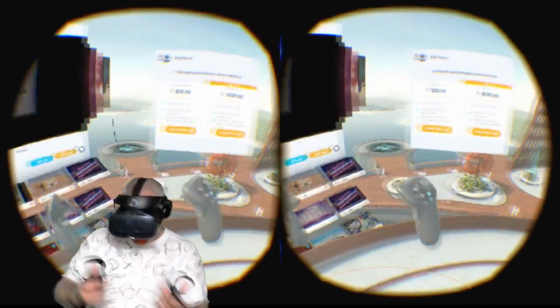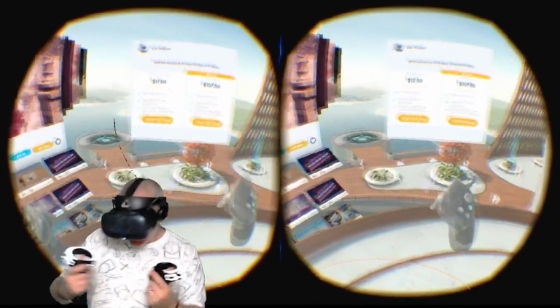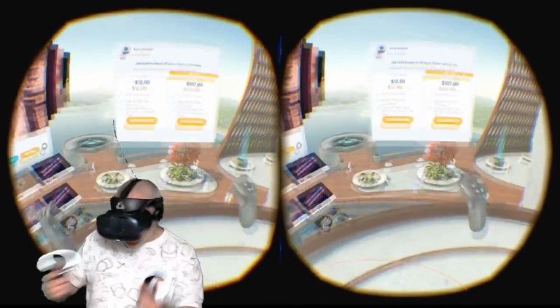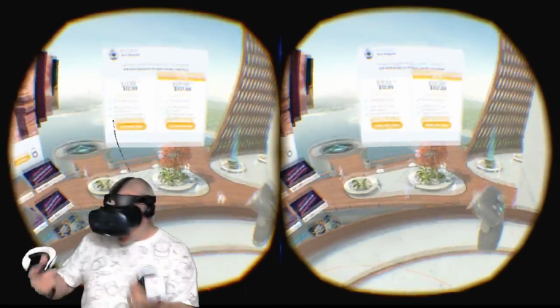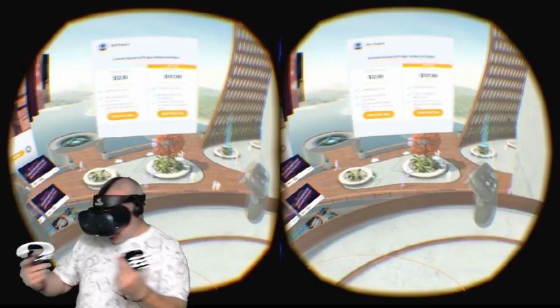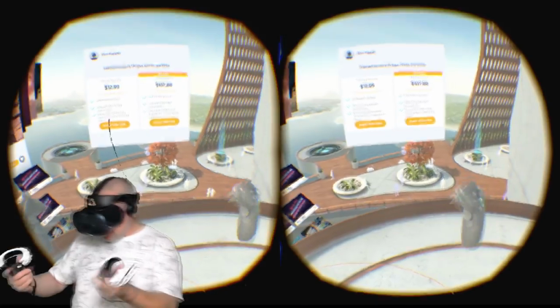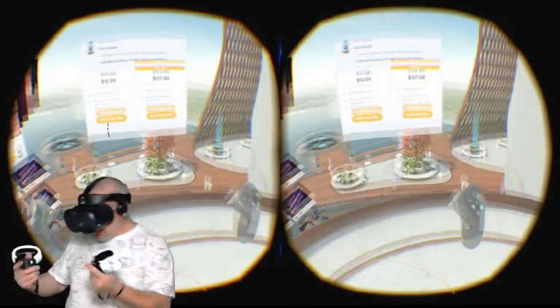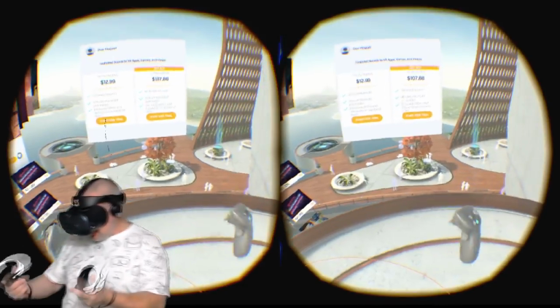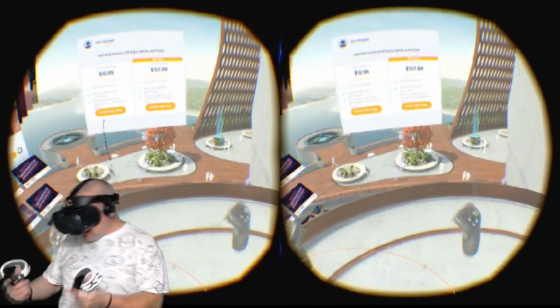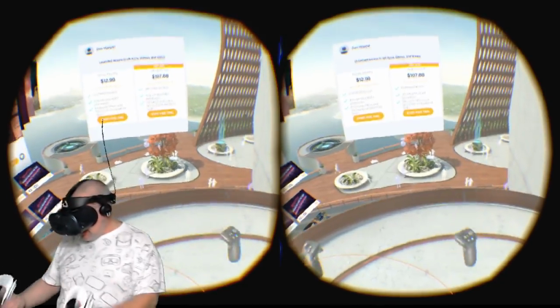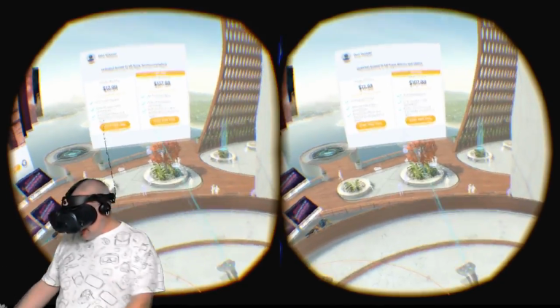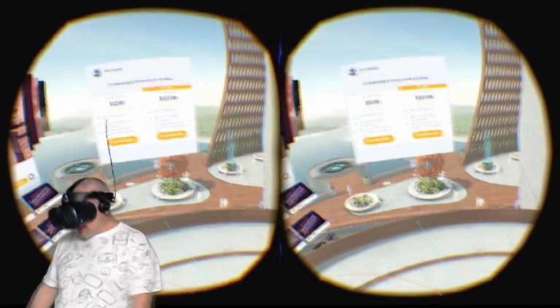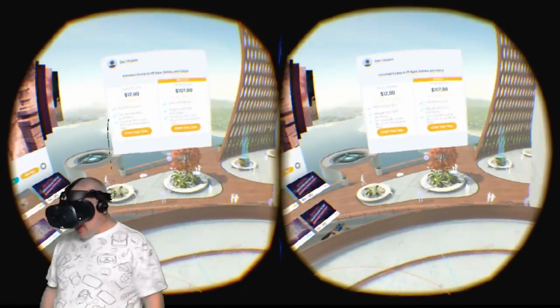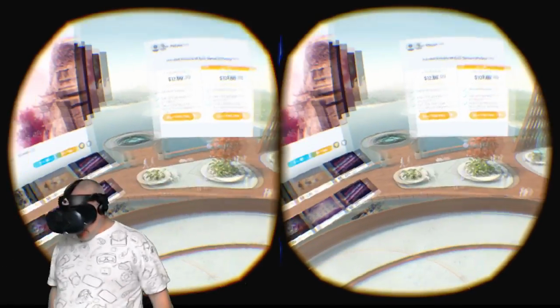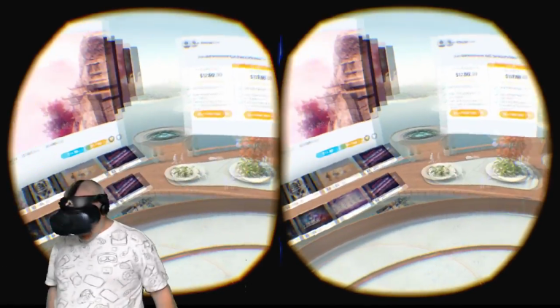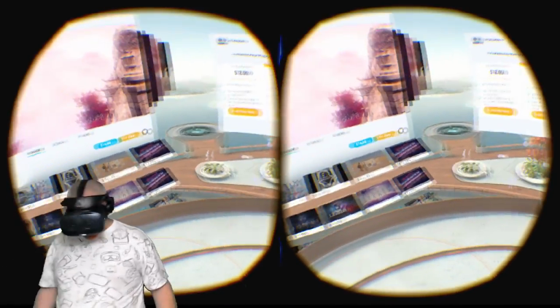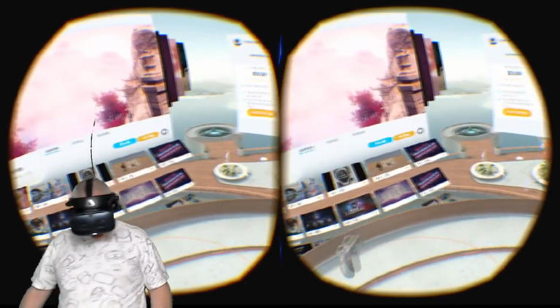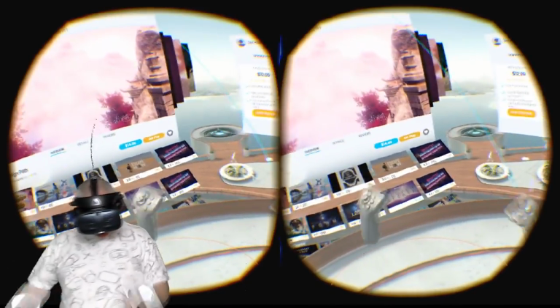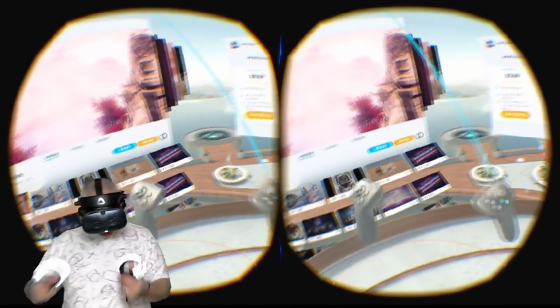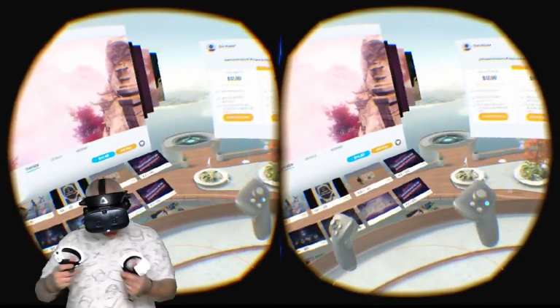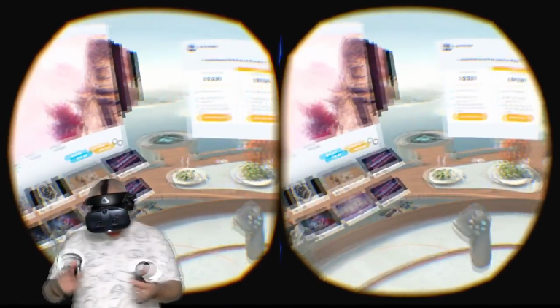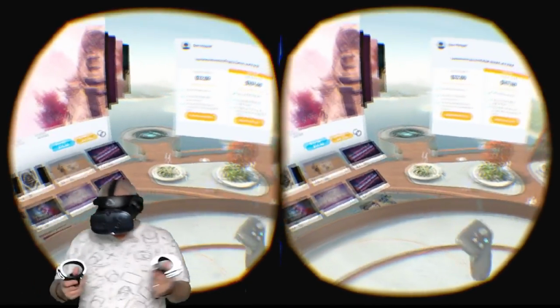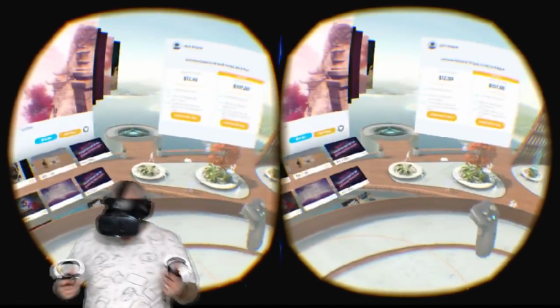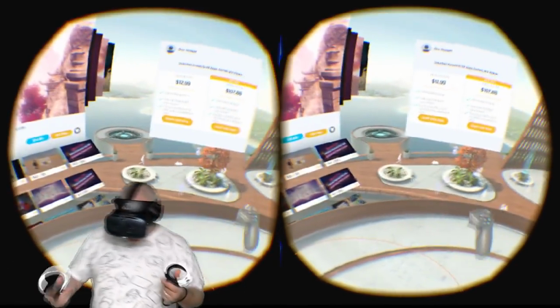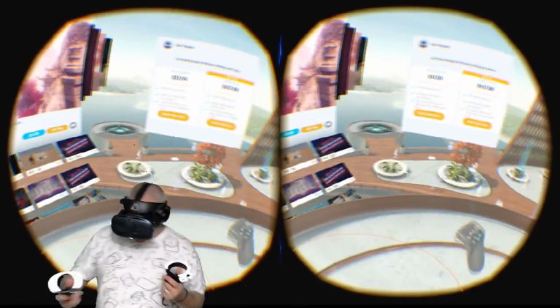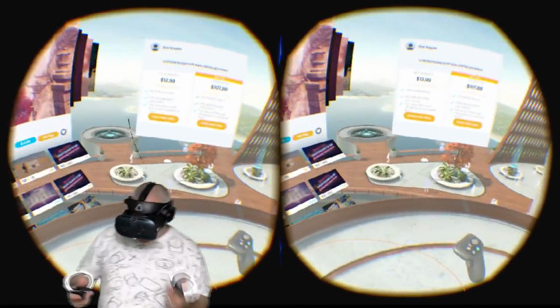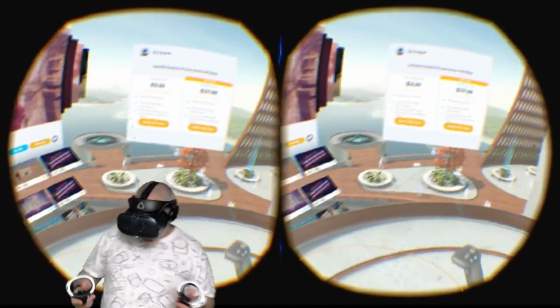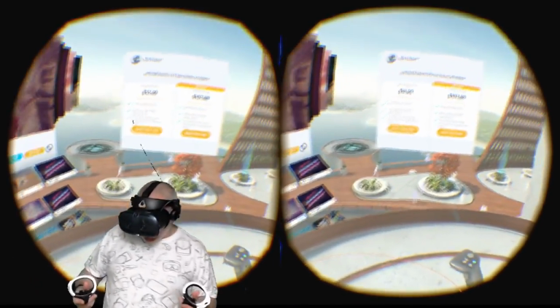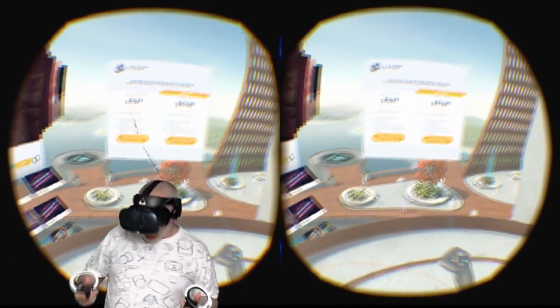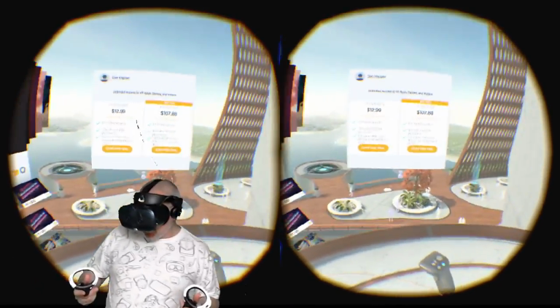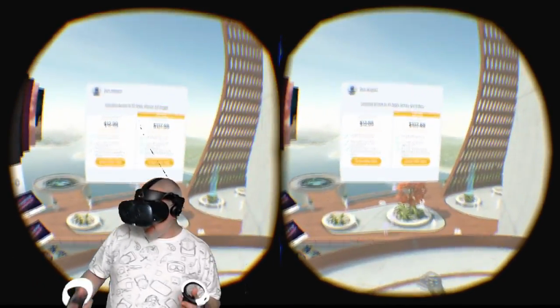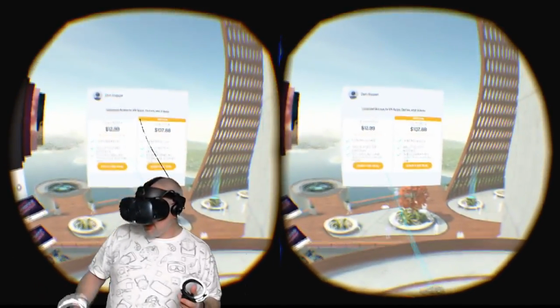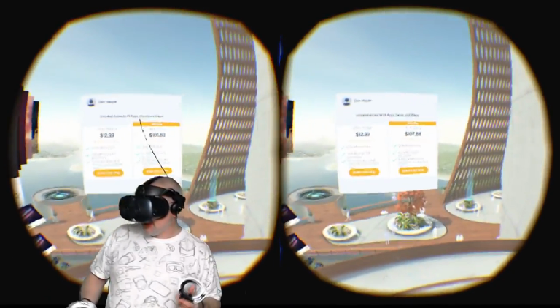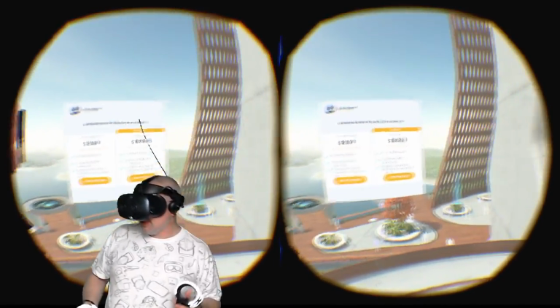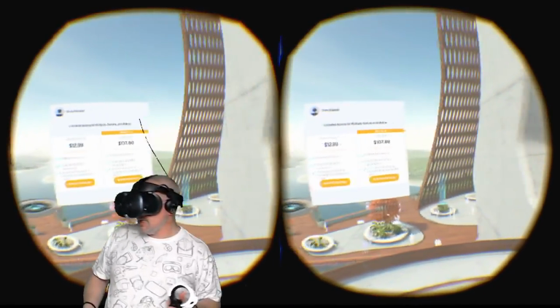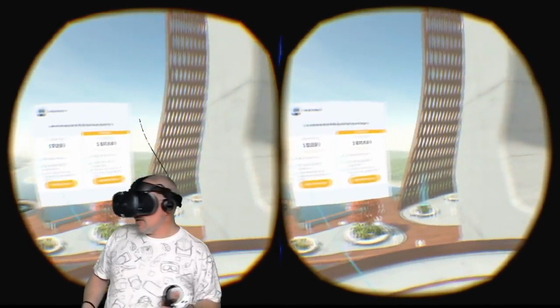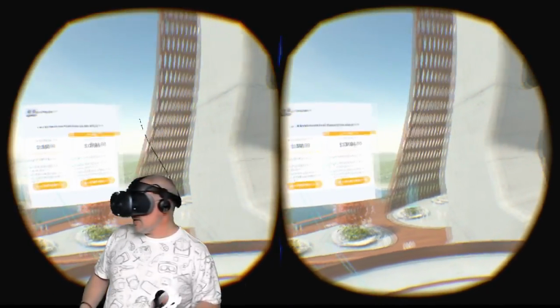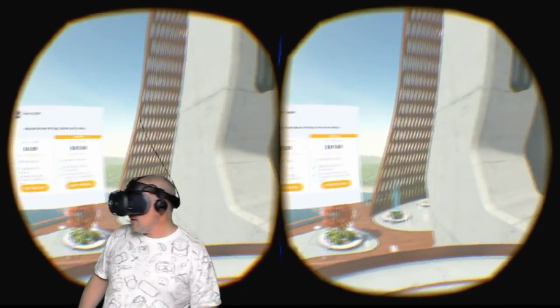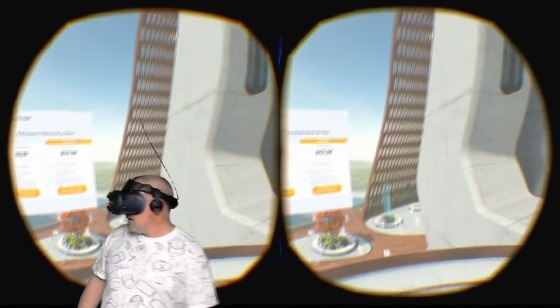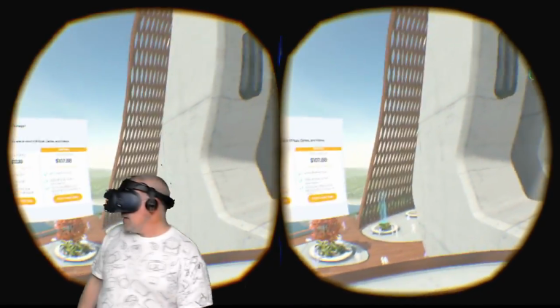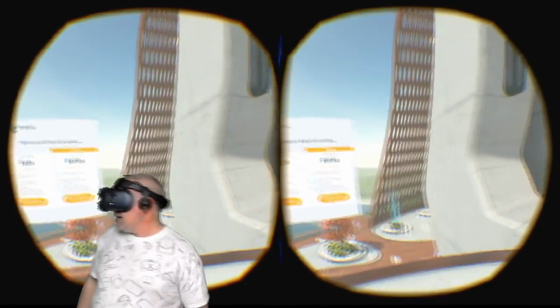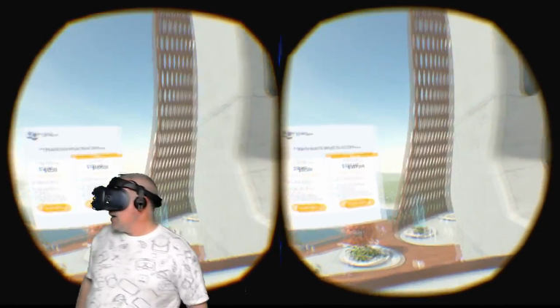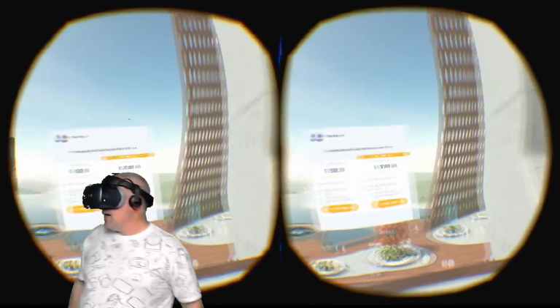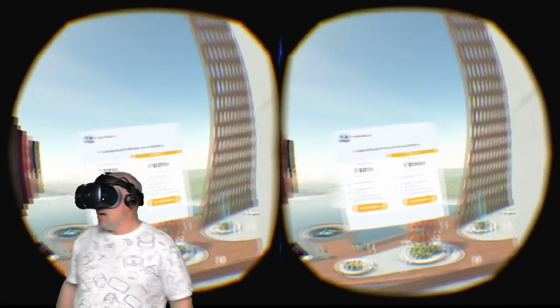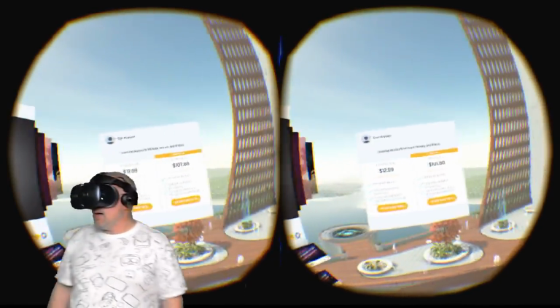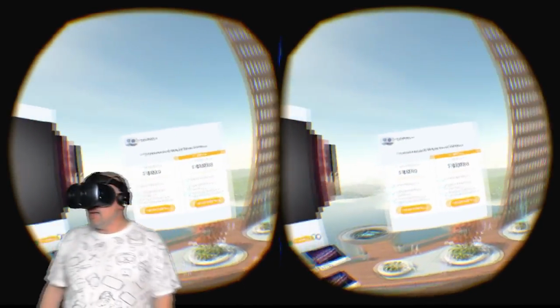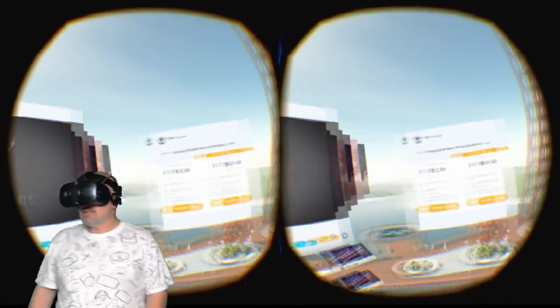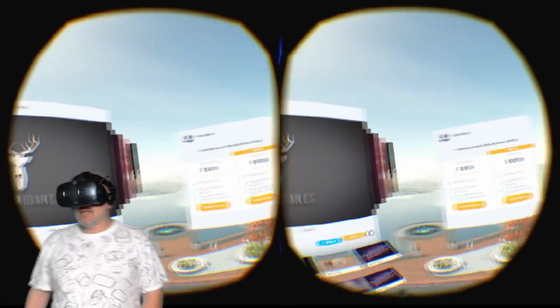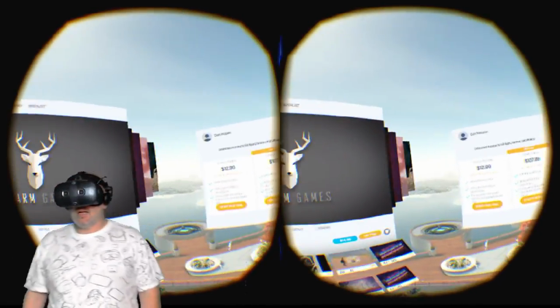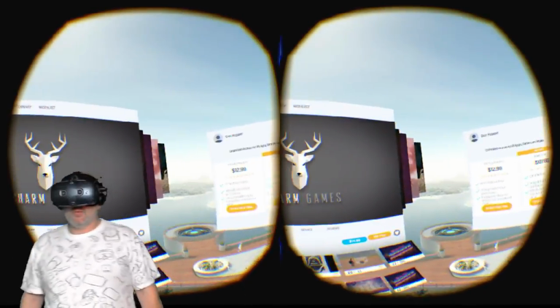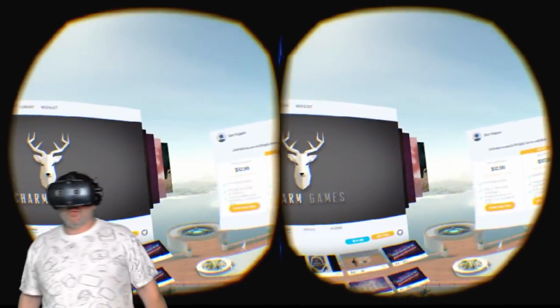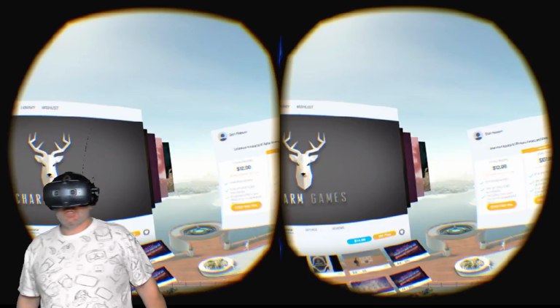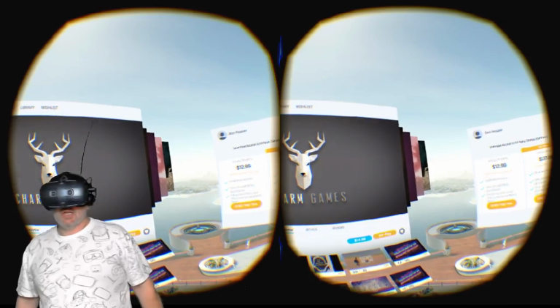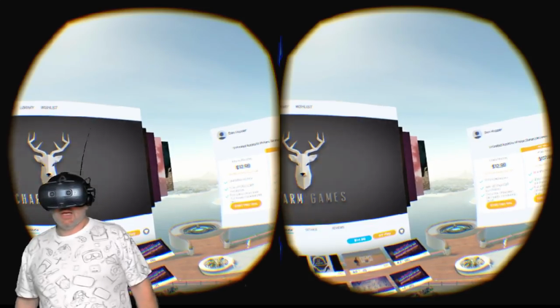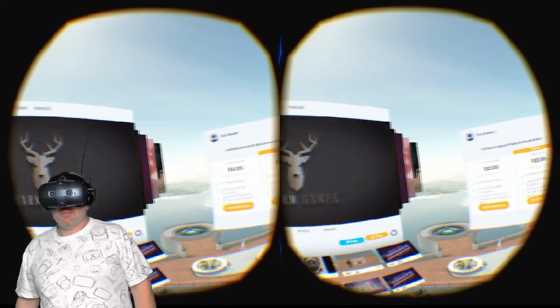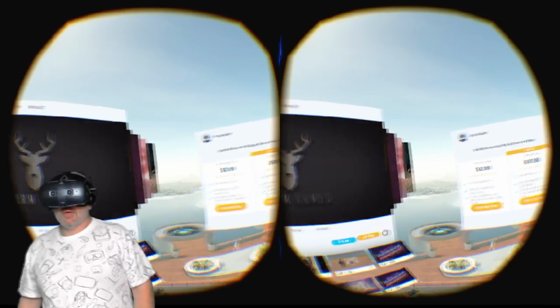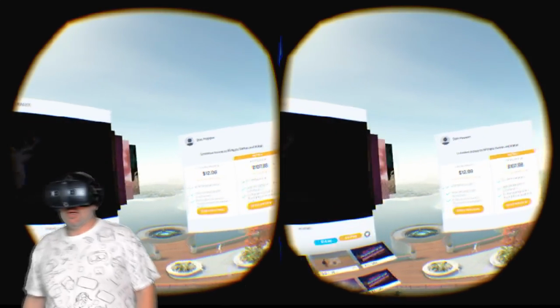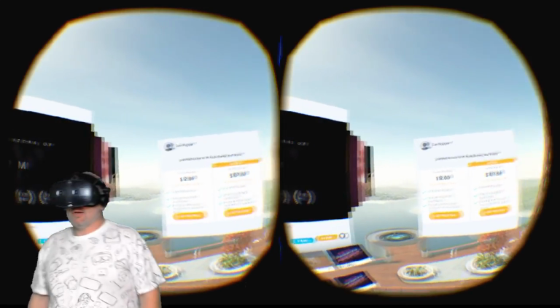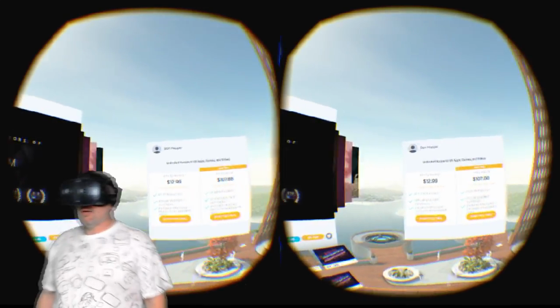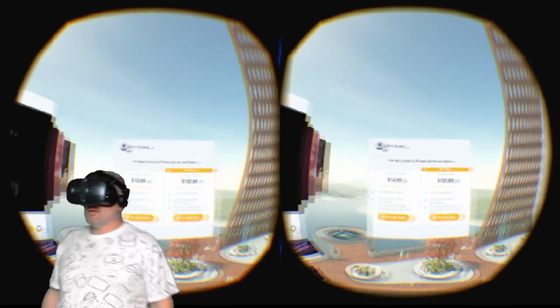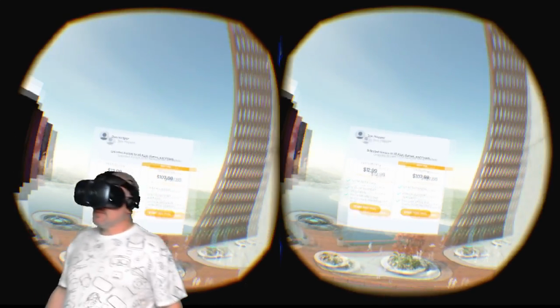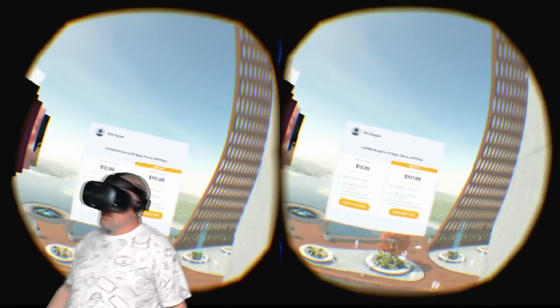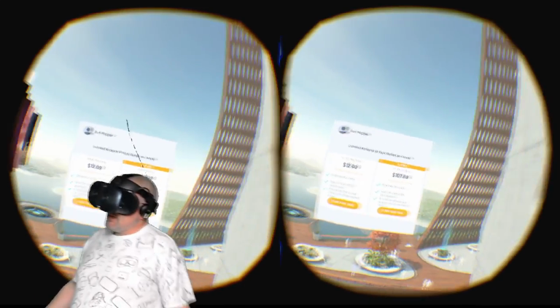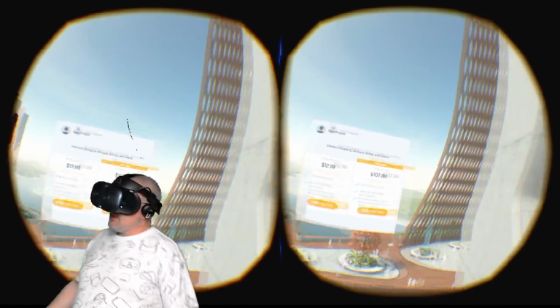Tracking is decently solid with a little hitch here and there. Setup was a nightmare — just recapping as we go.